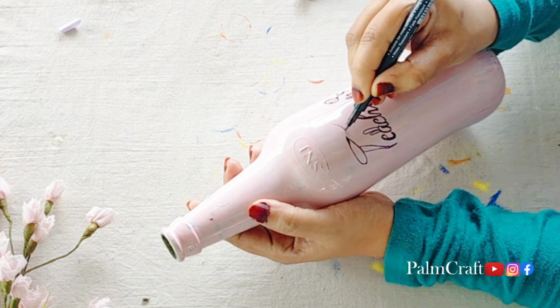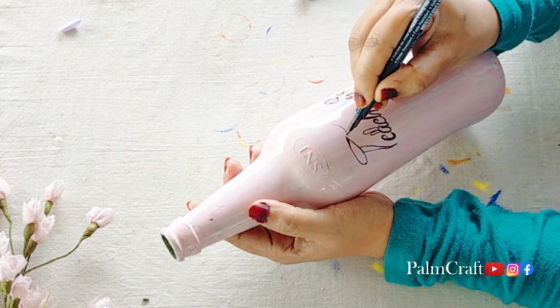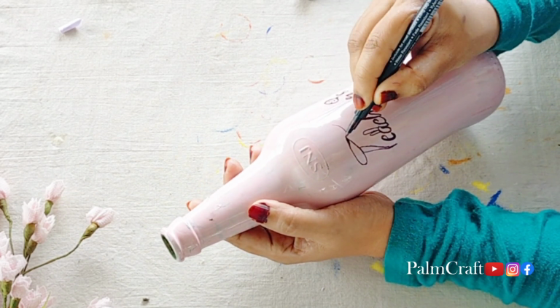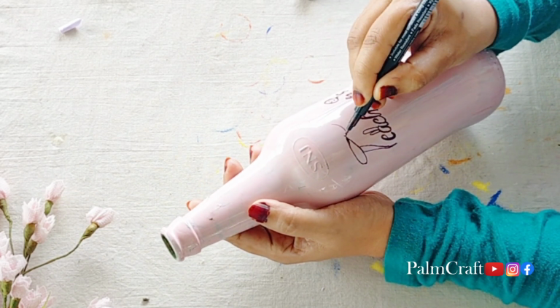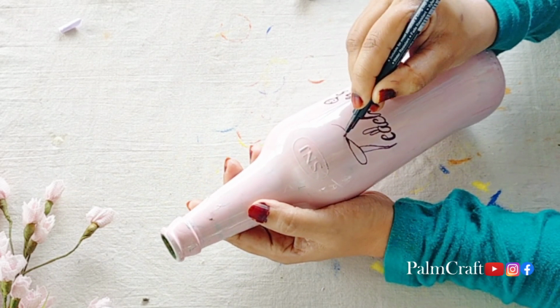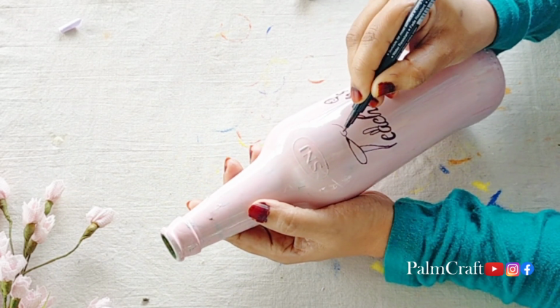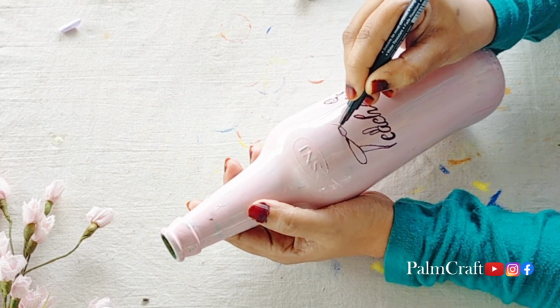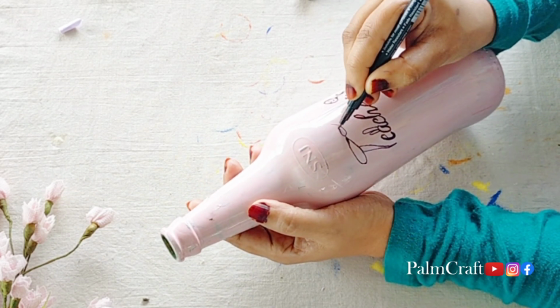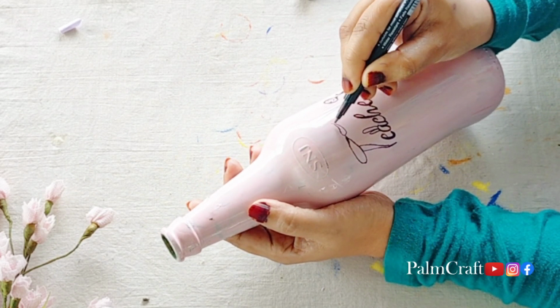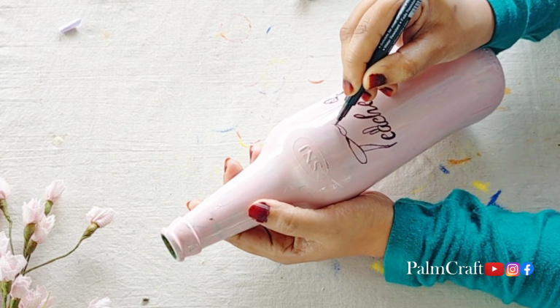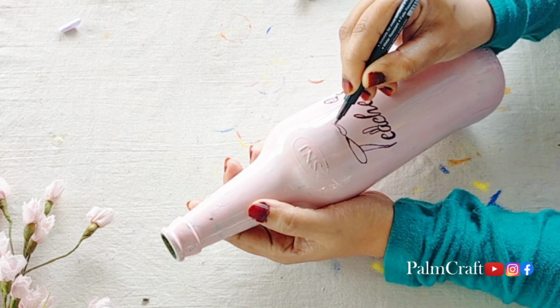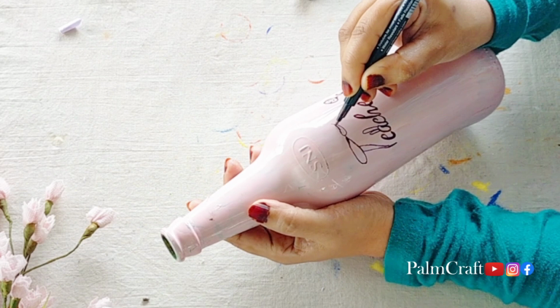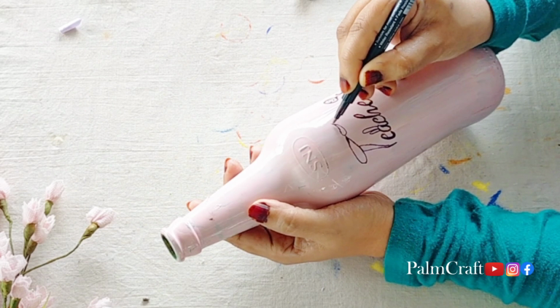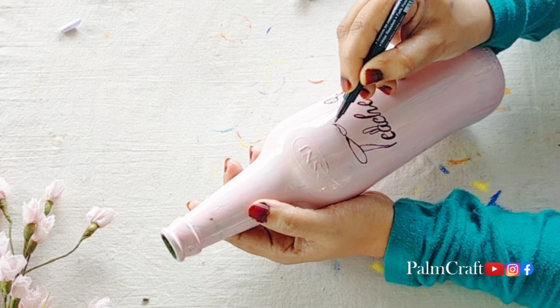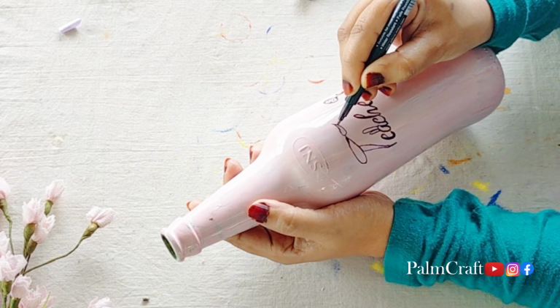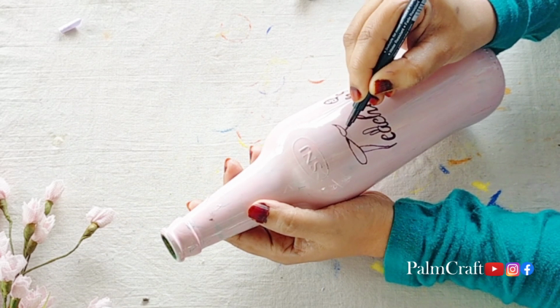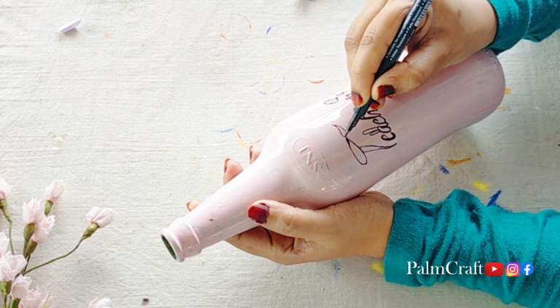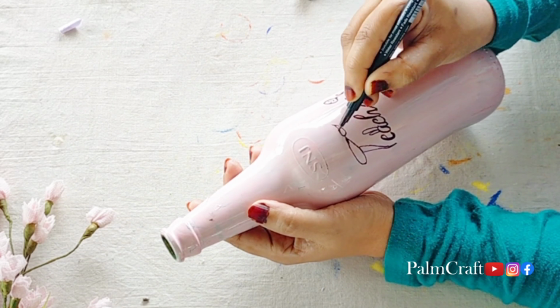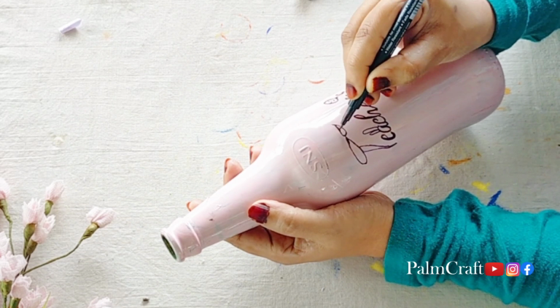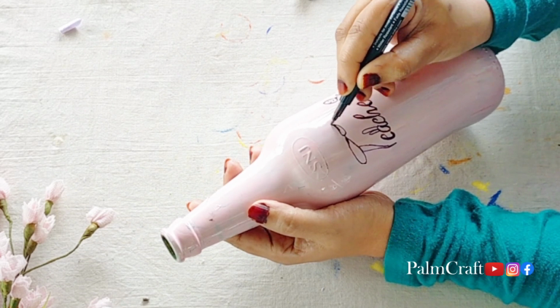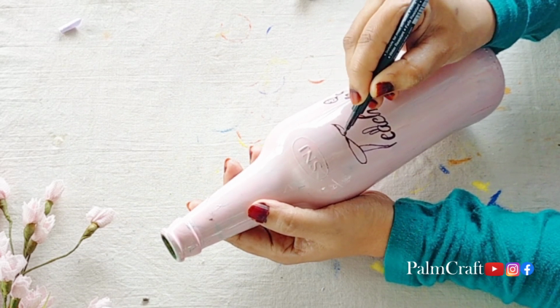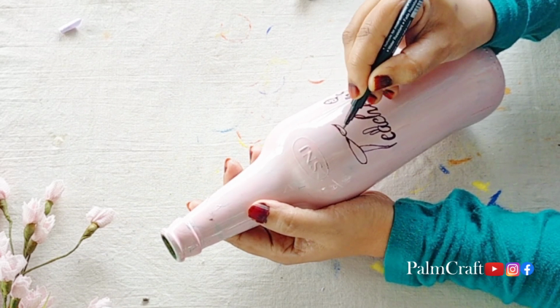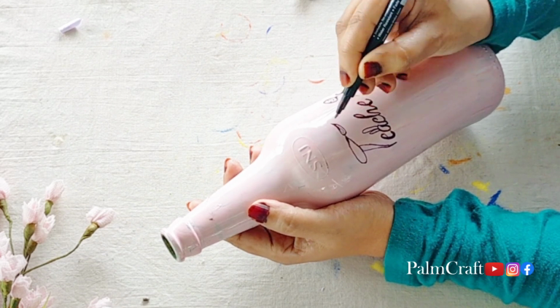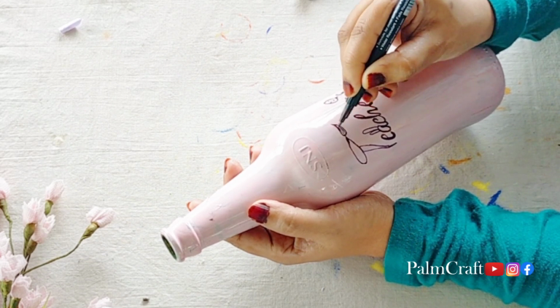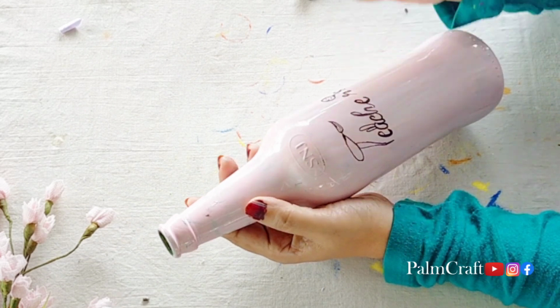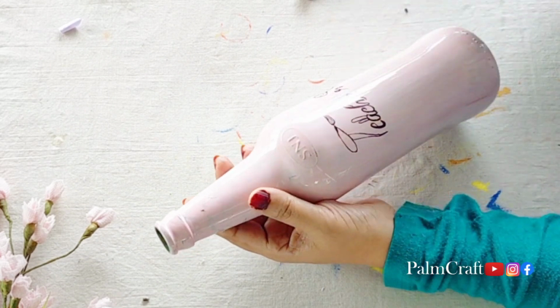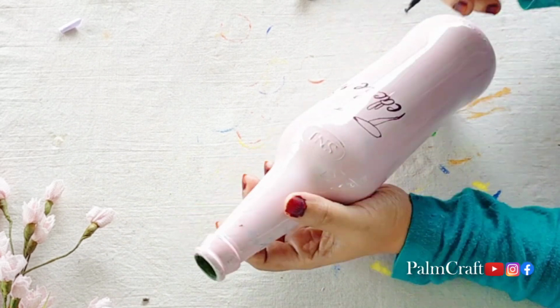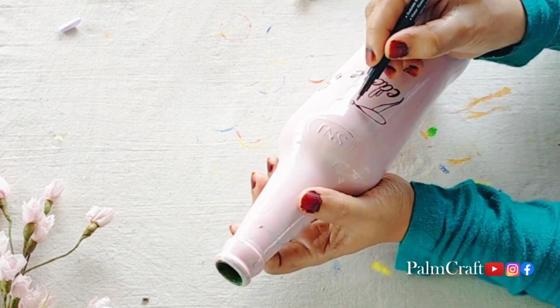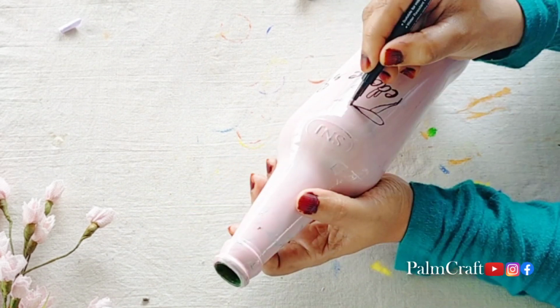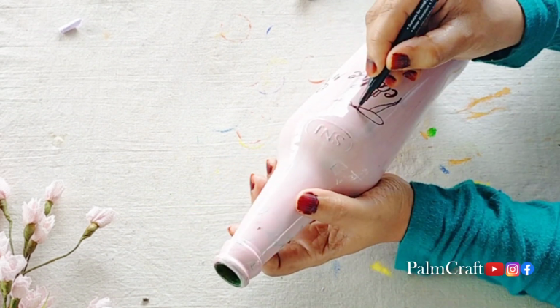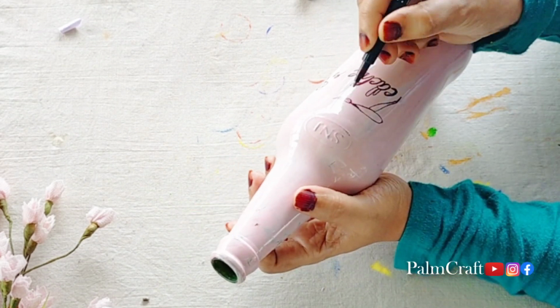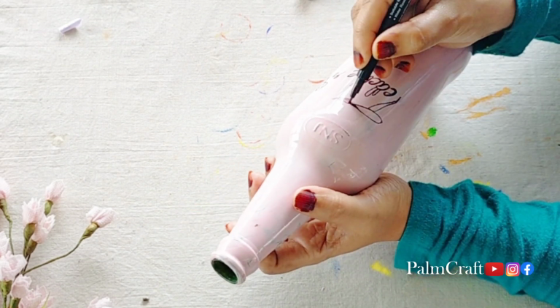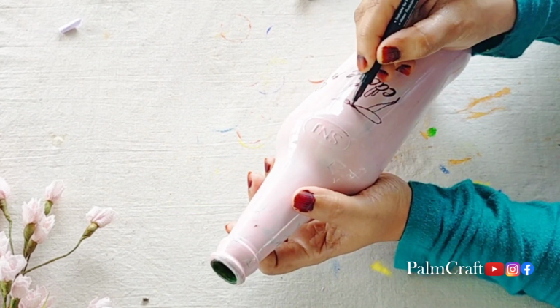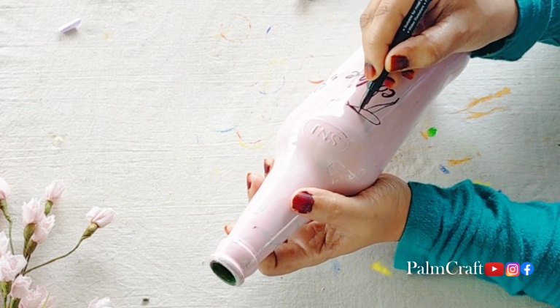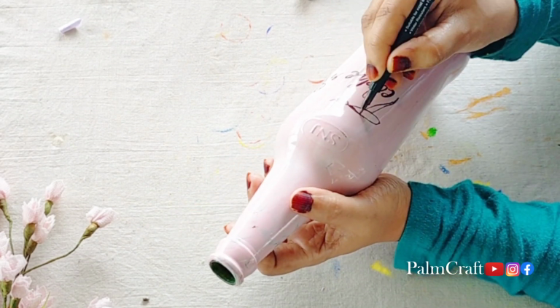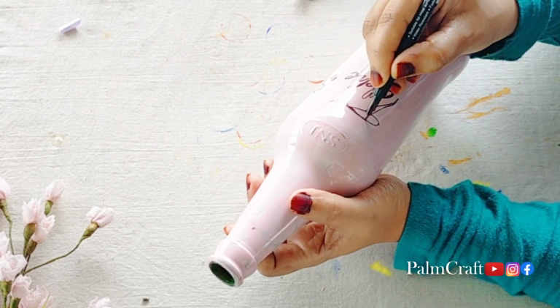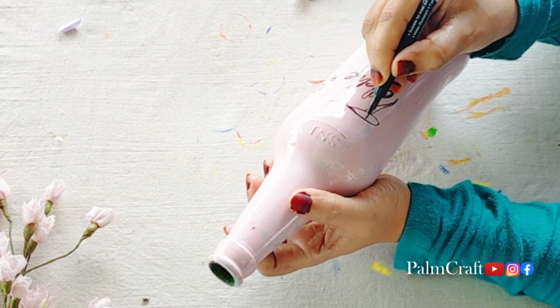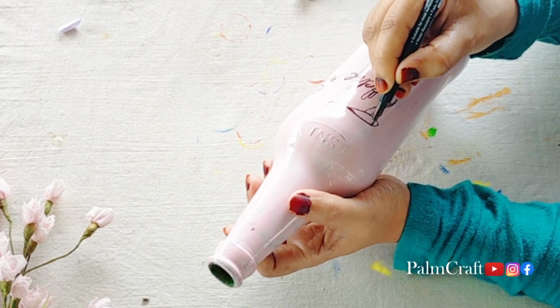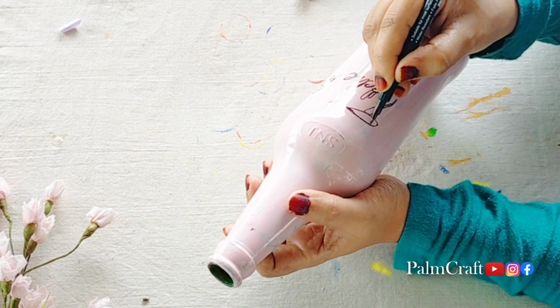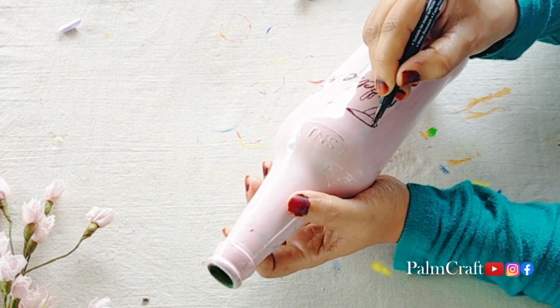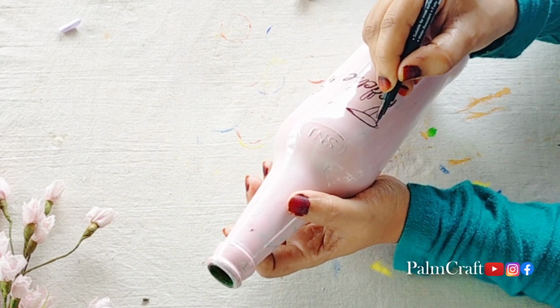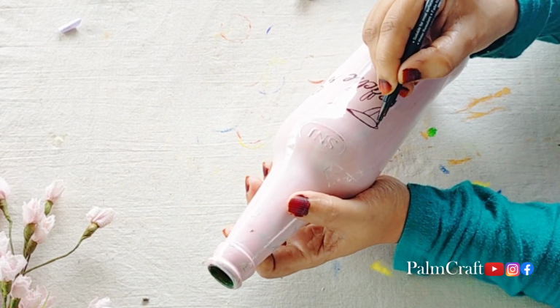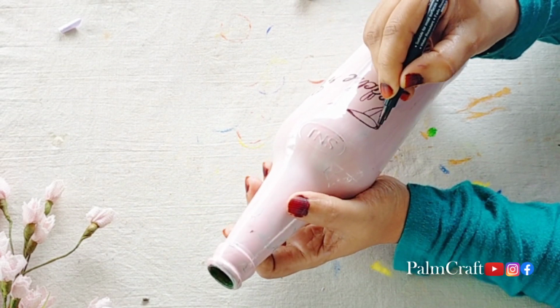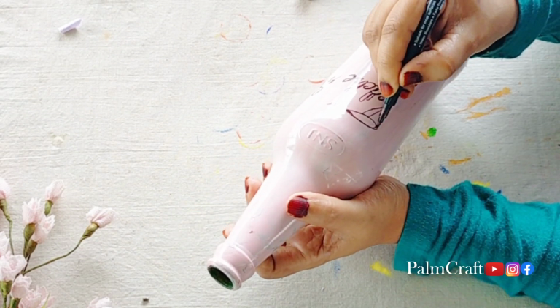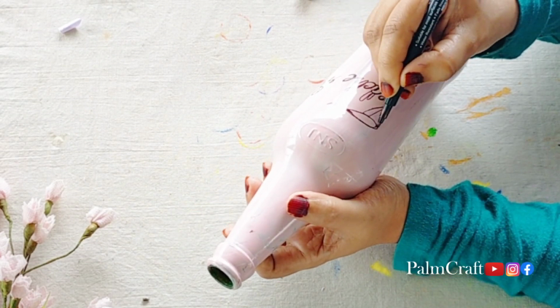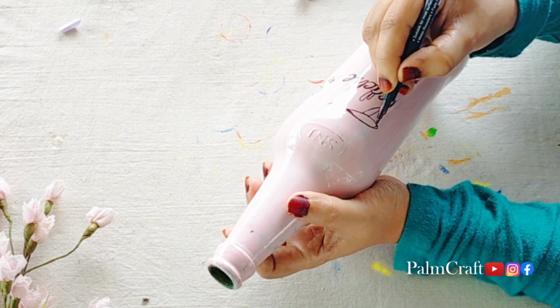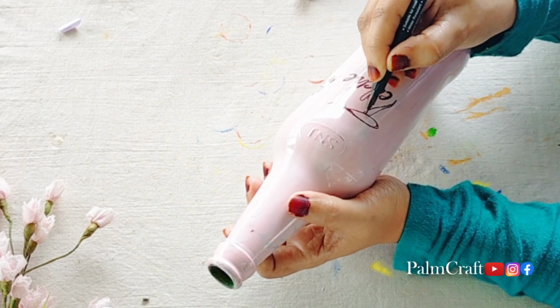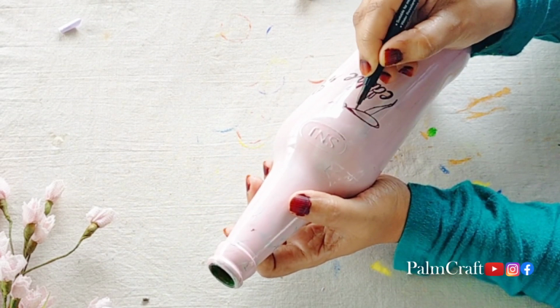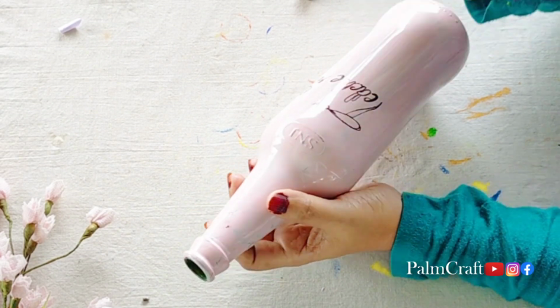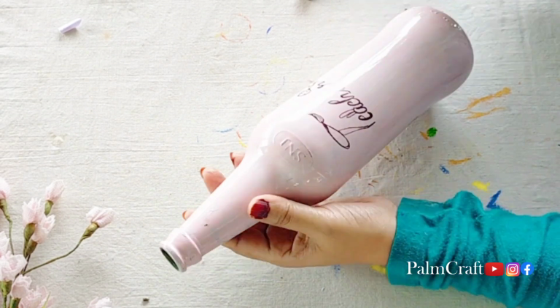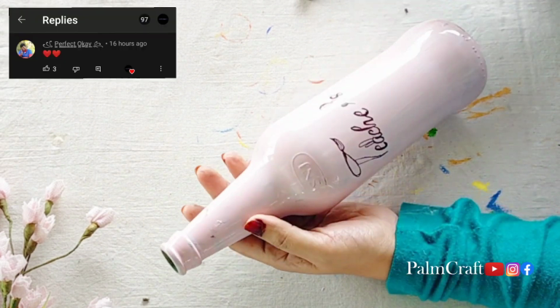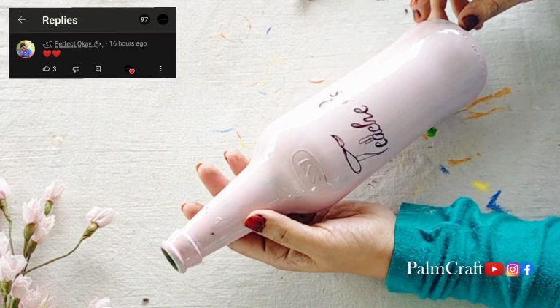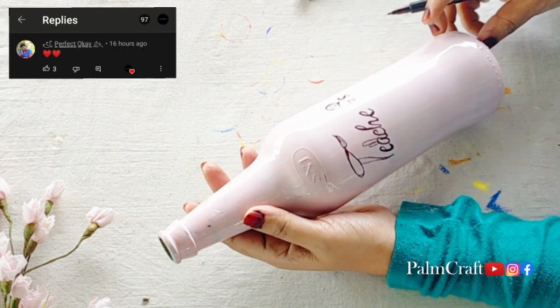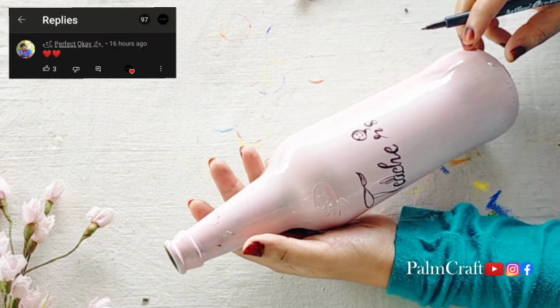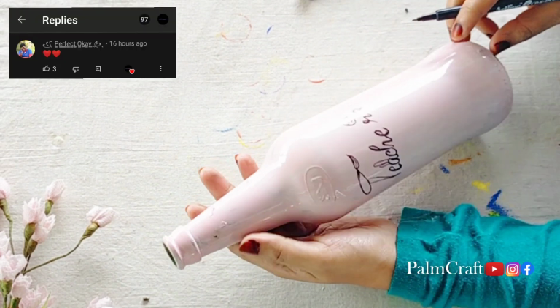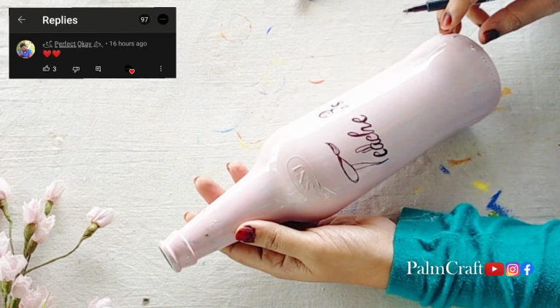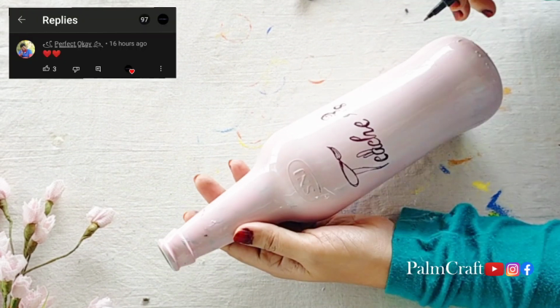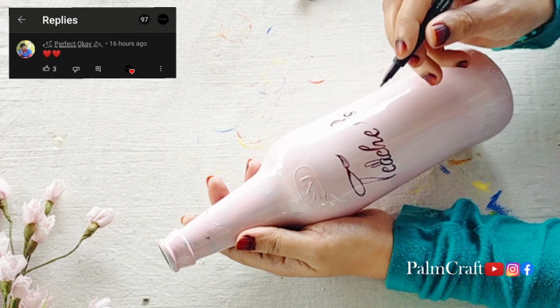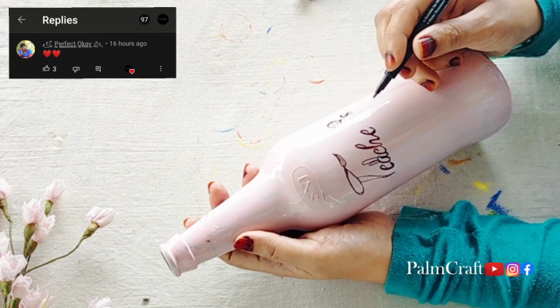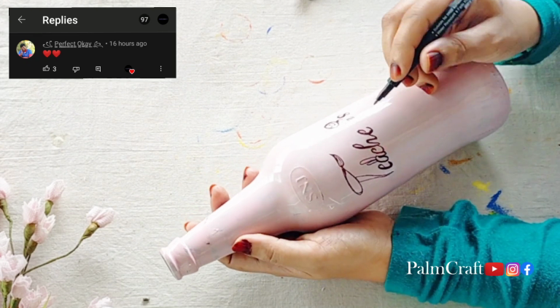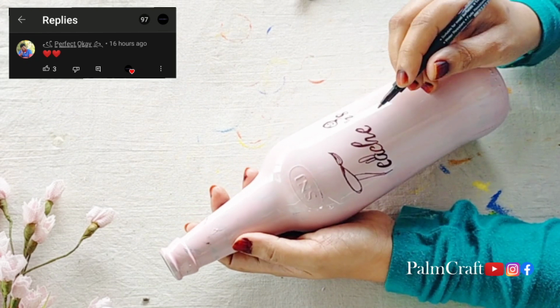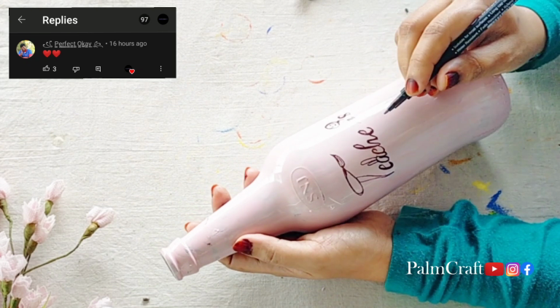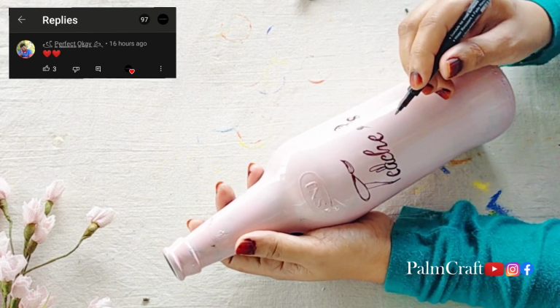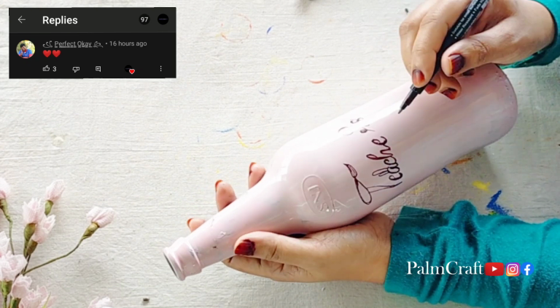This pen is 10 rupees and the pen comes in 4 colors. This is the black color, and the color is also done.